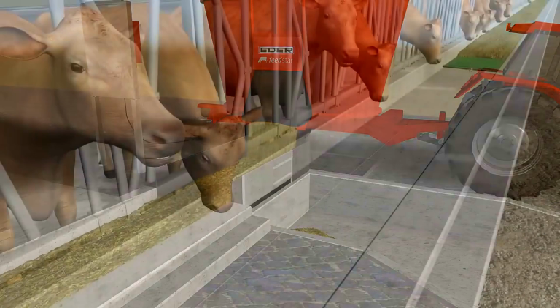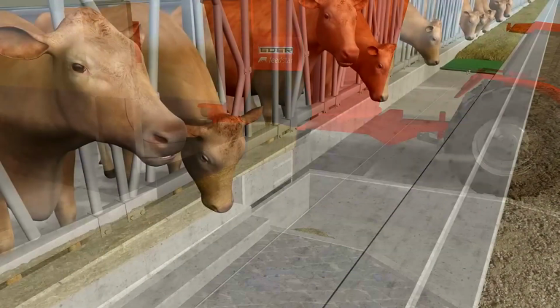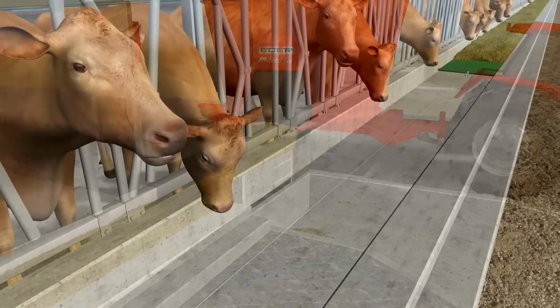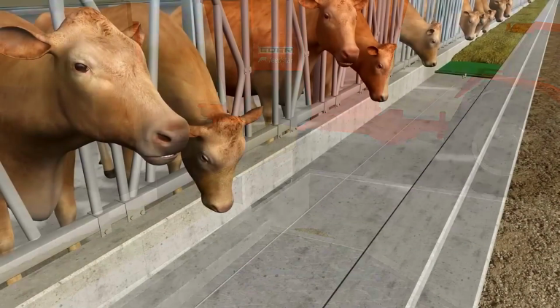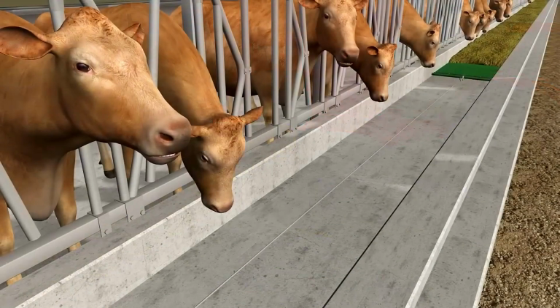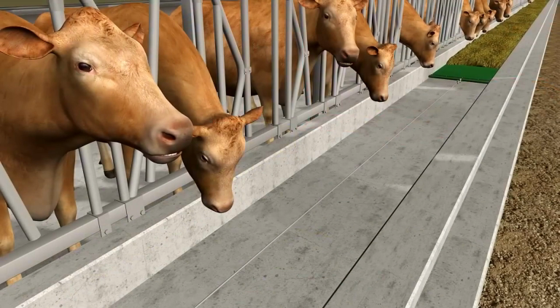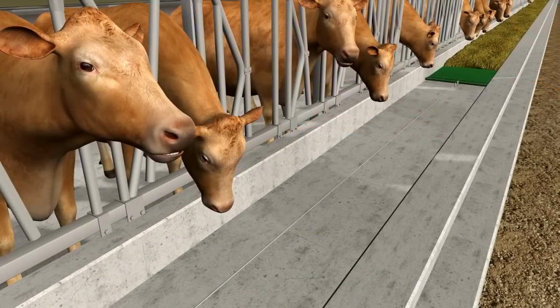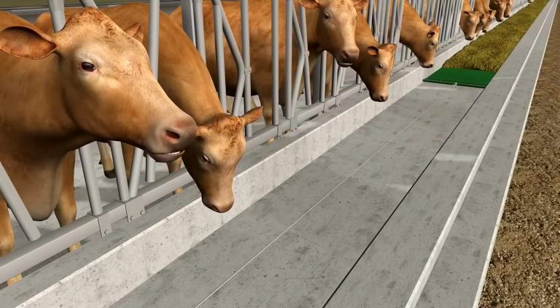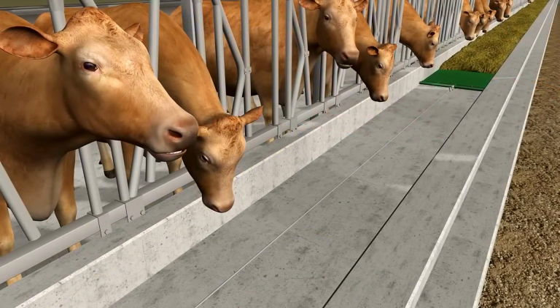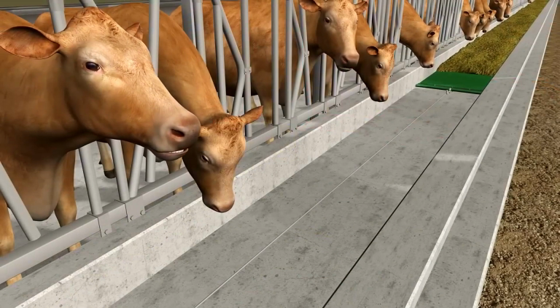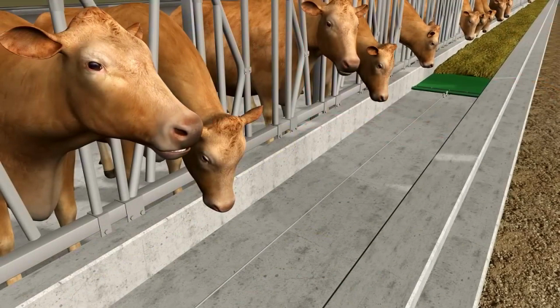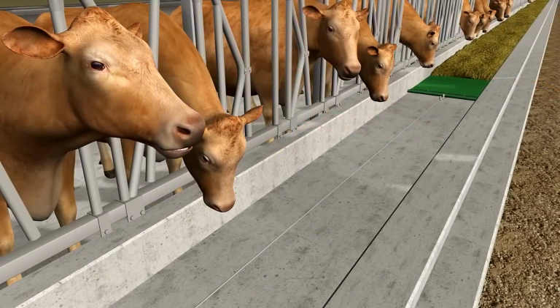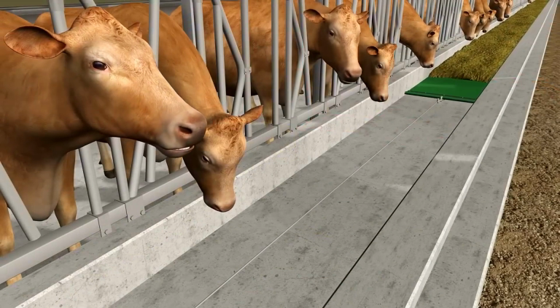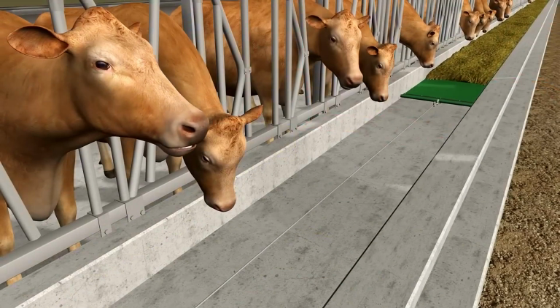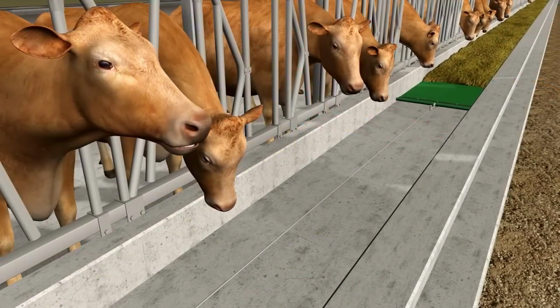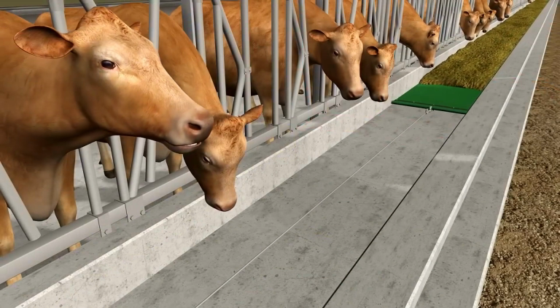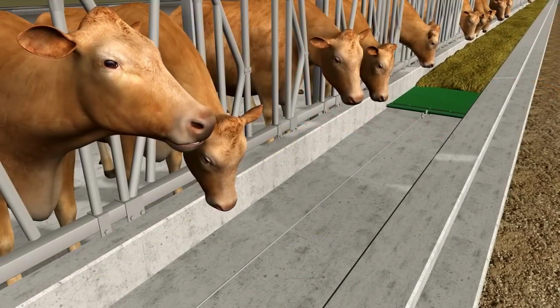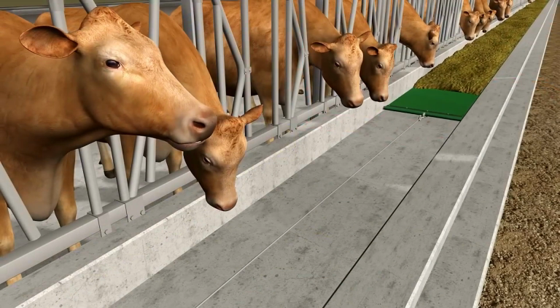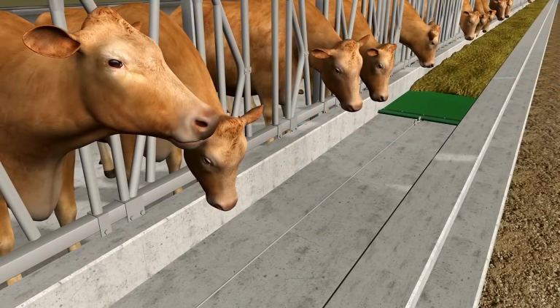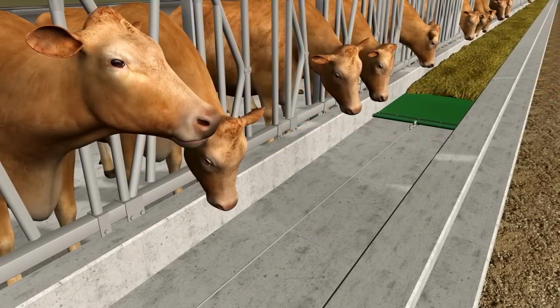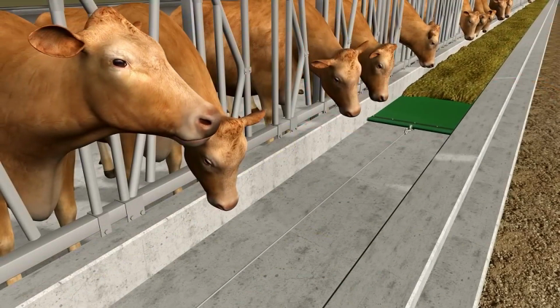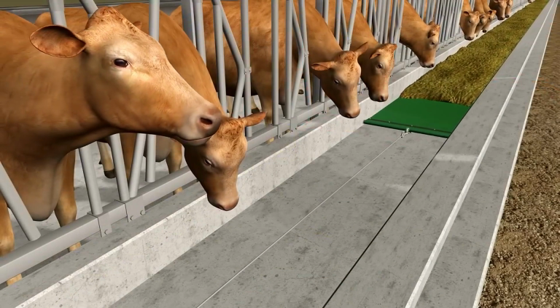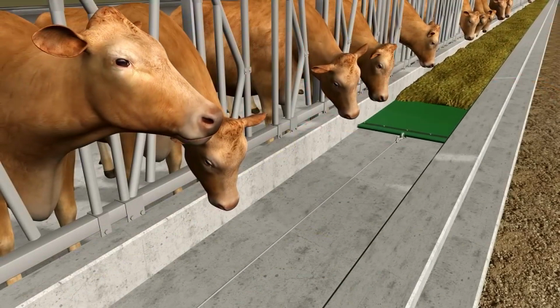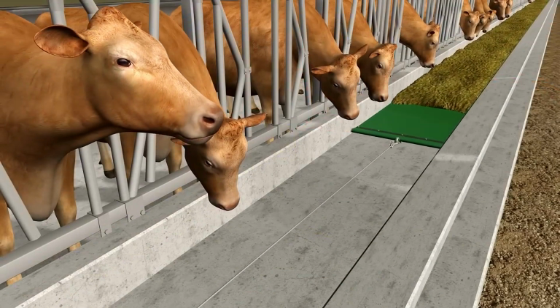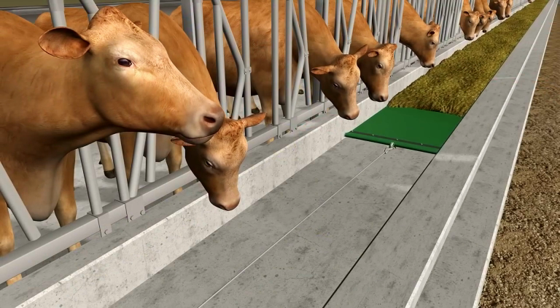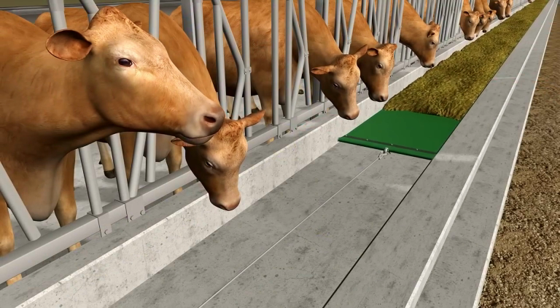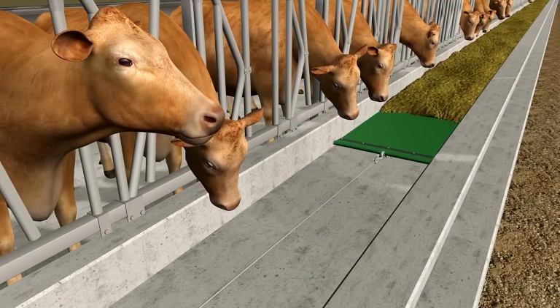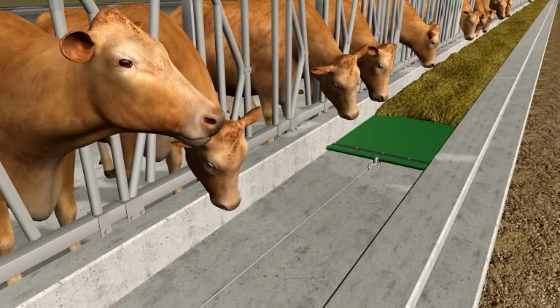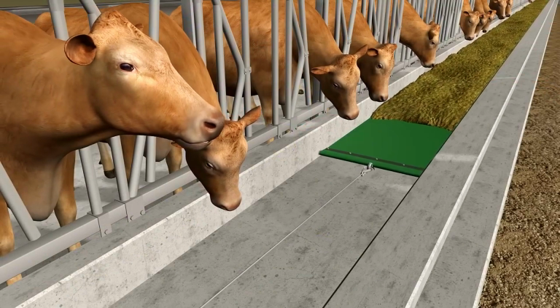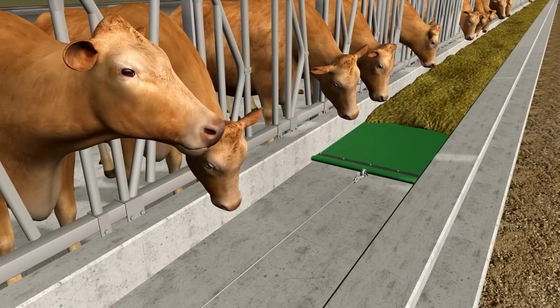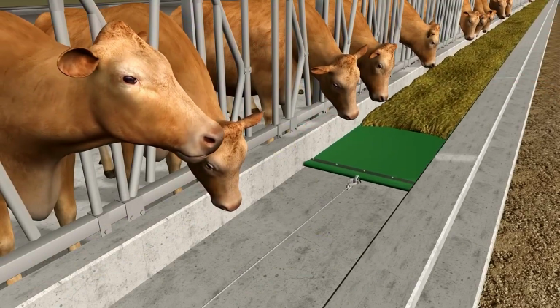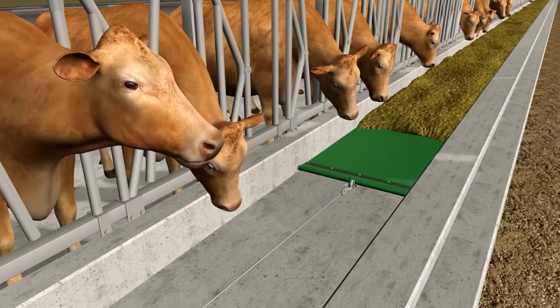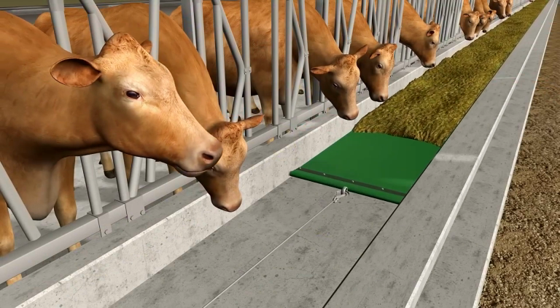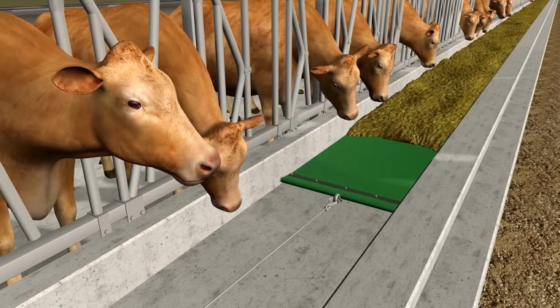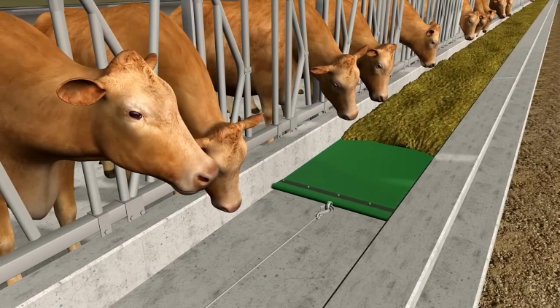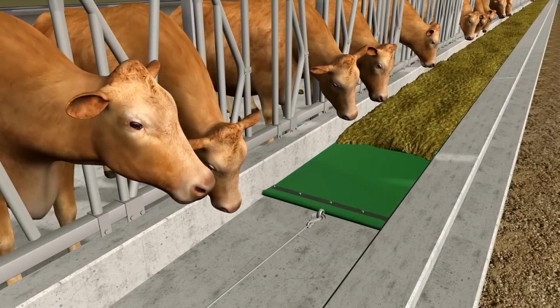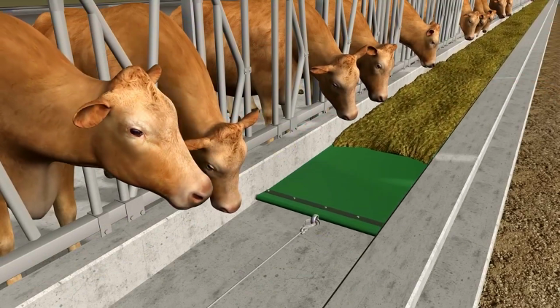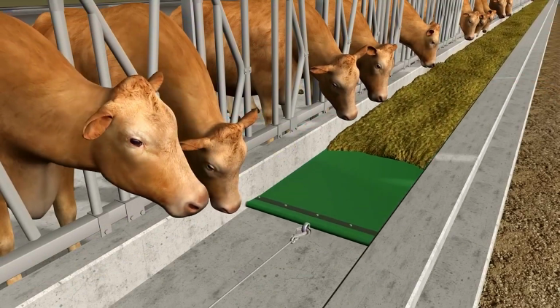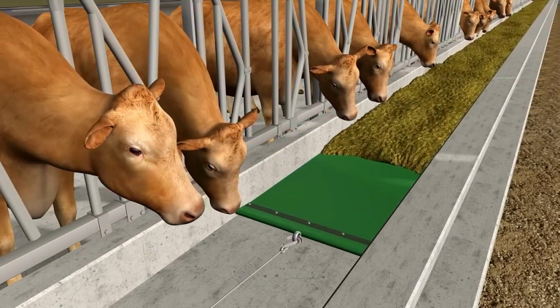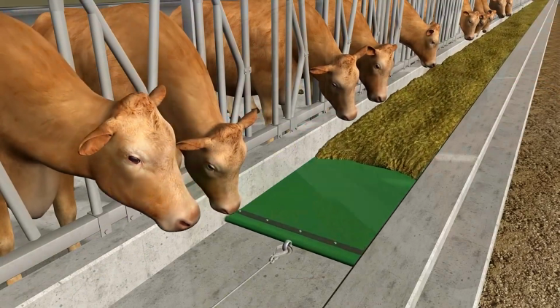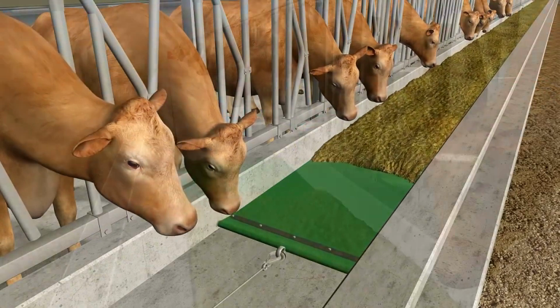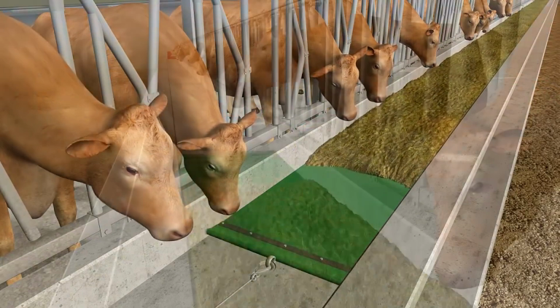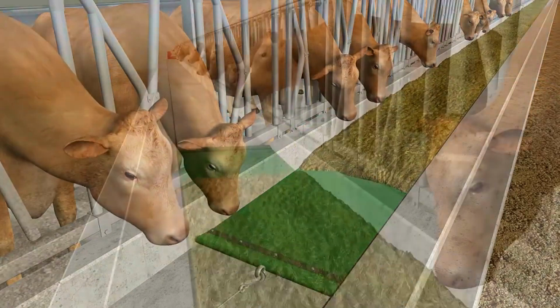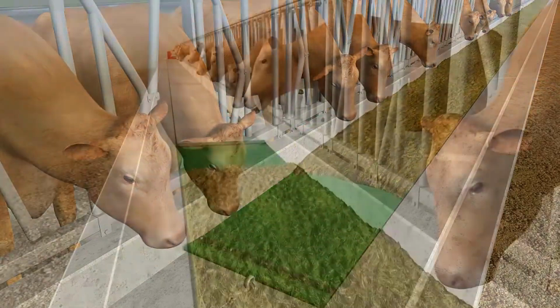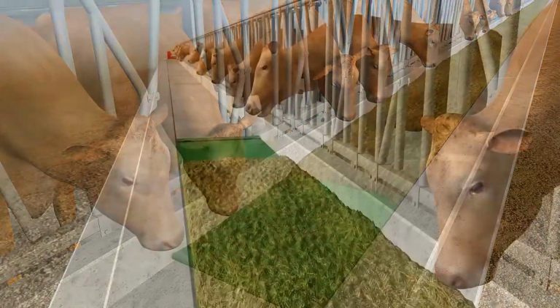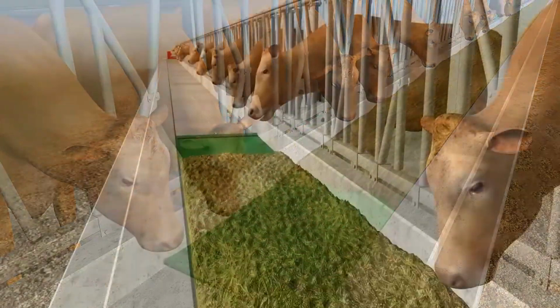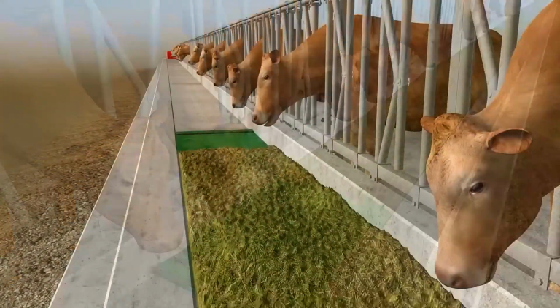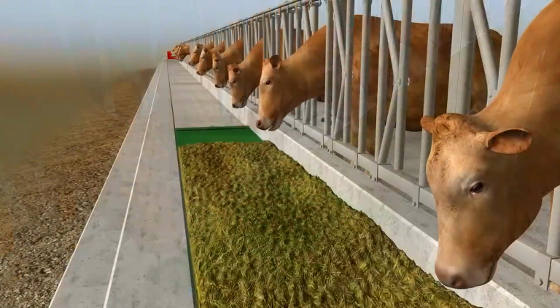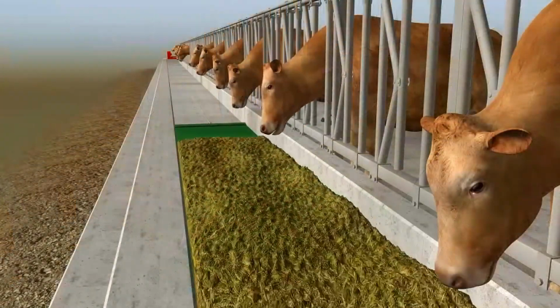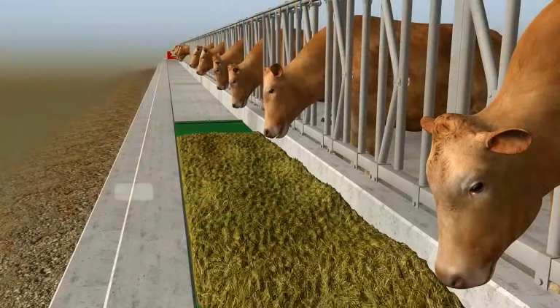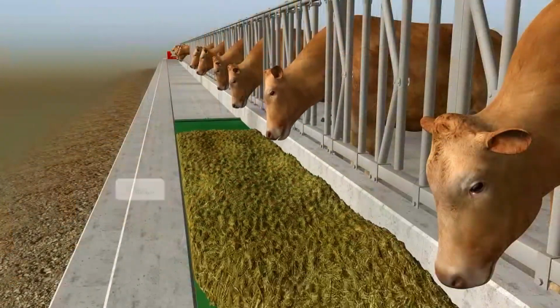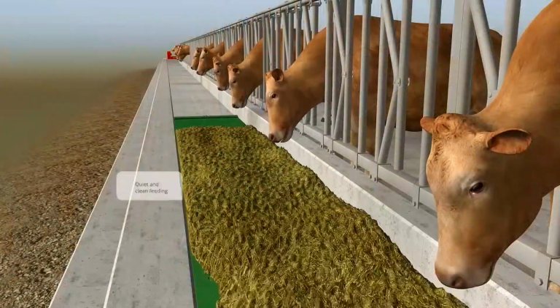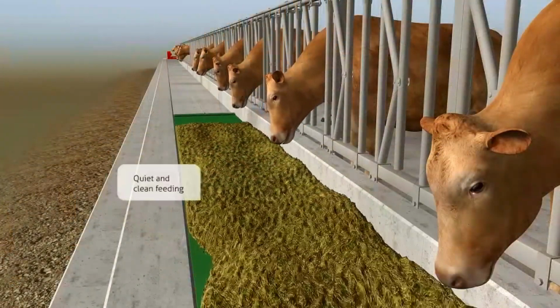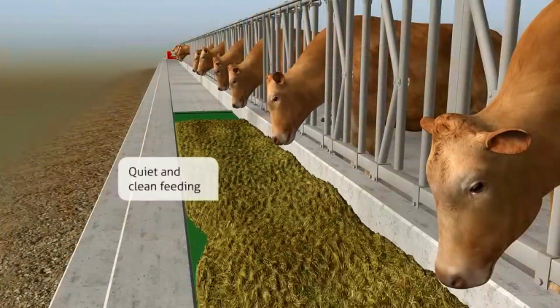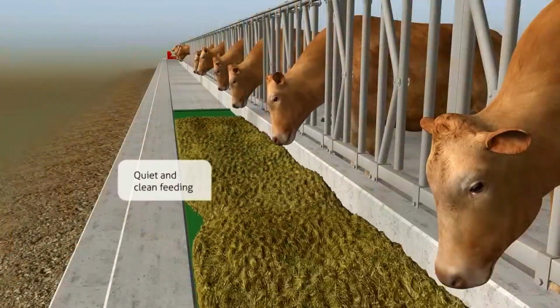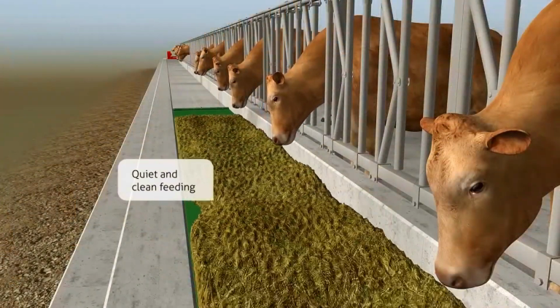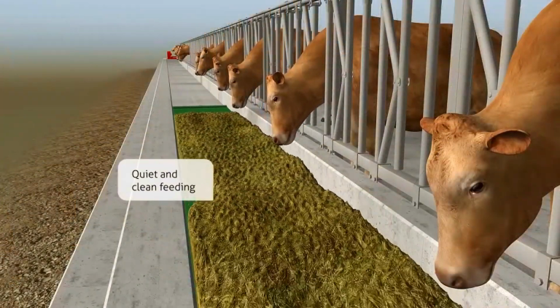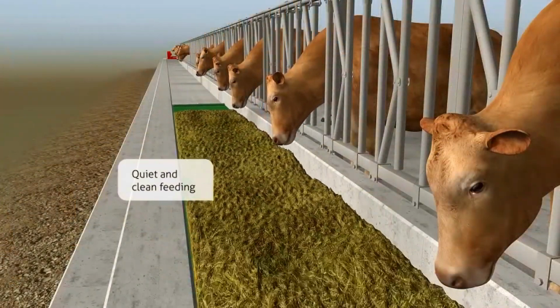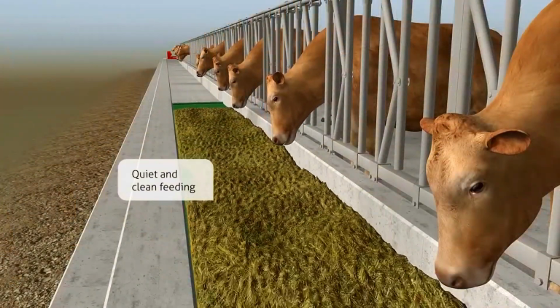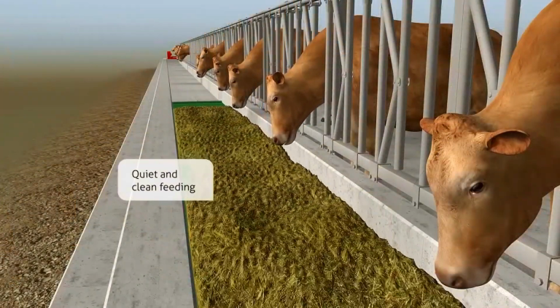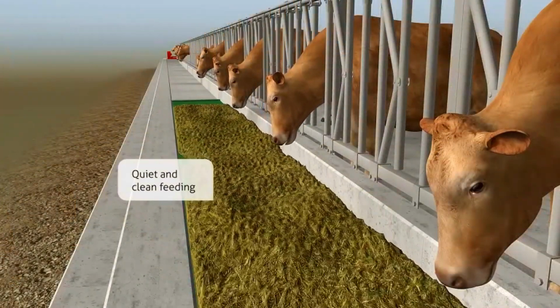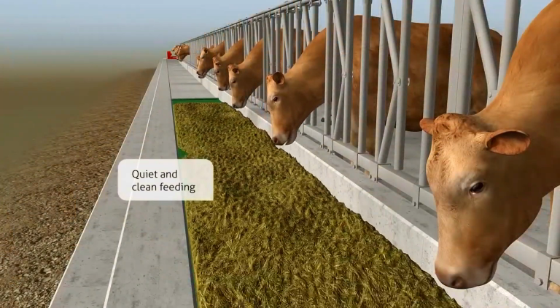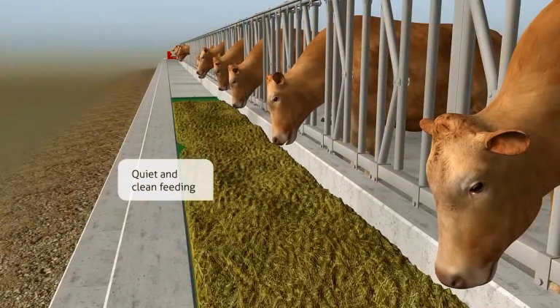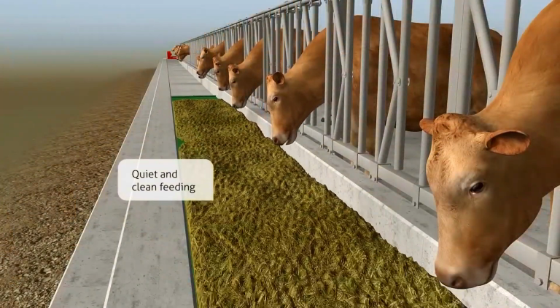Feedstar makes no noise and produces no exhaust gases, because you no longer need to drive the tractor into the barn.